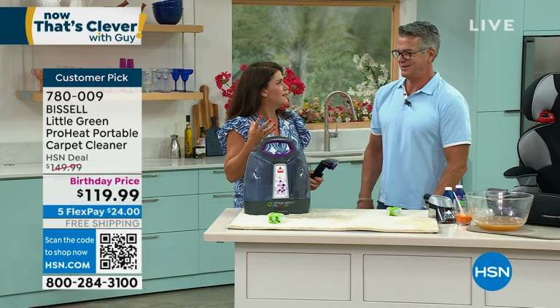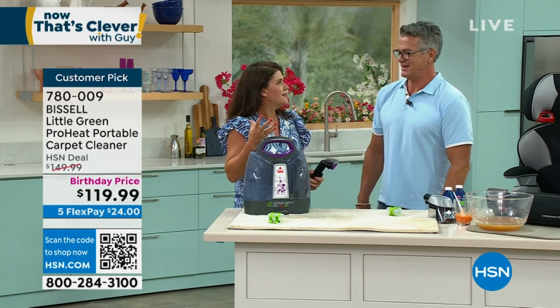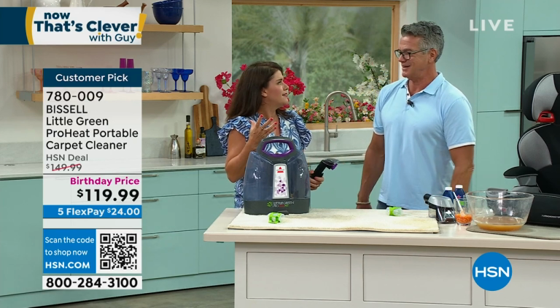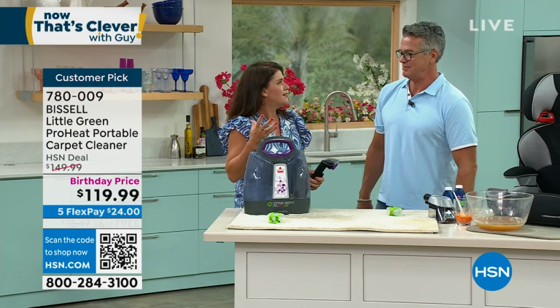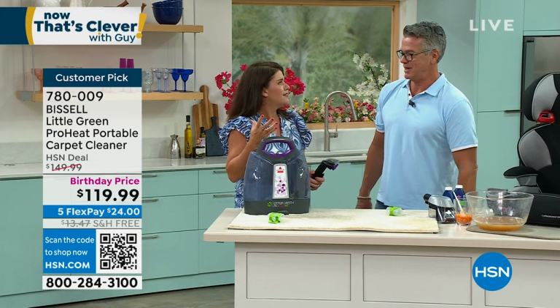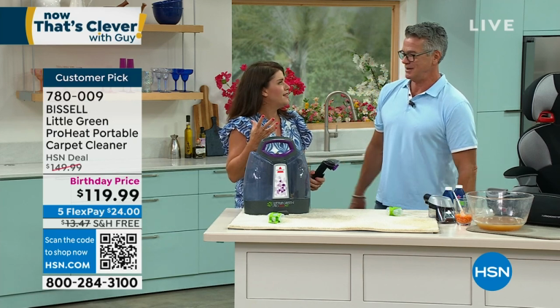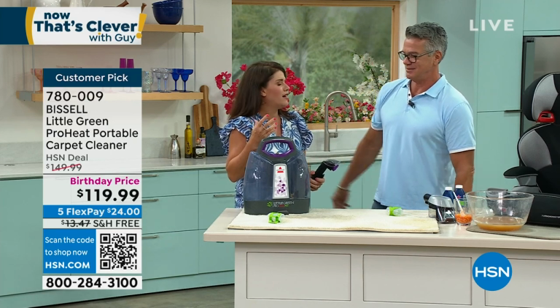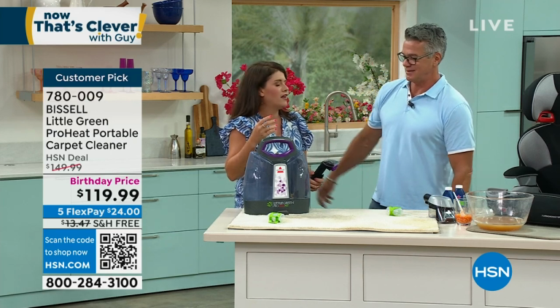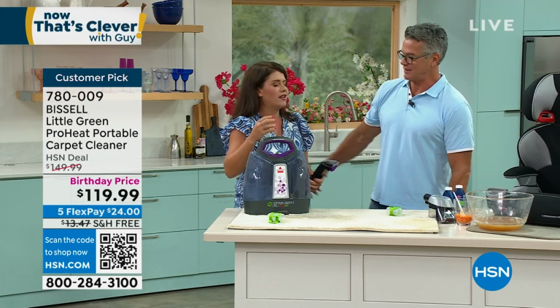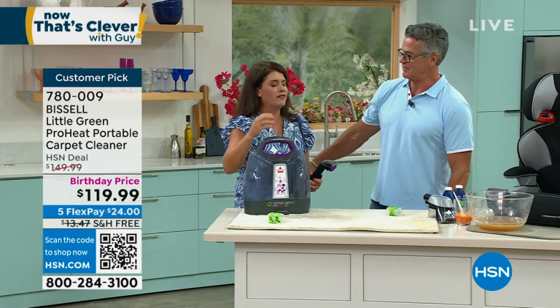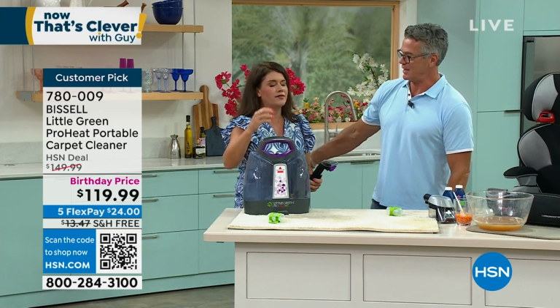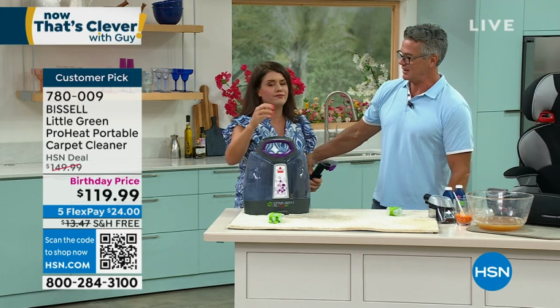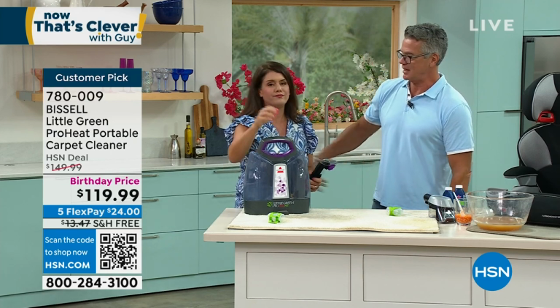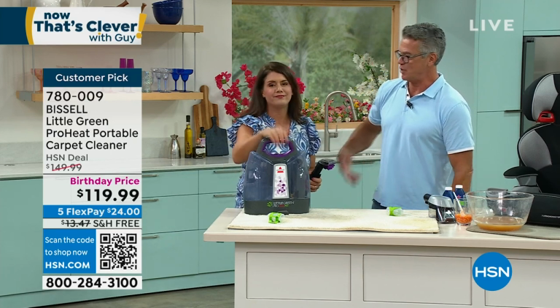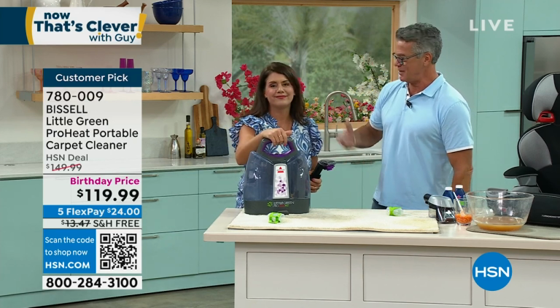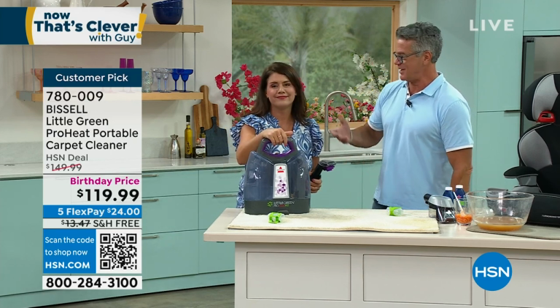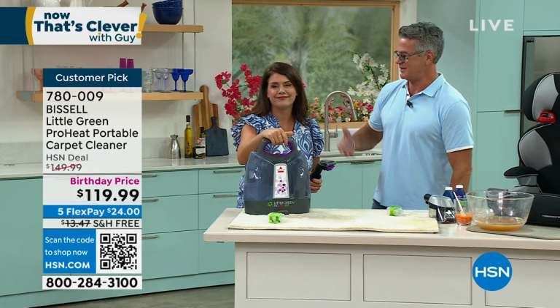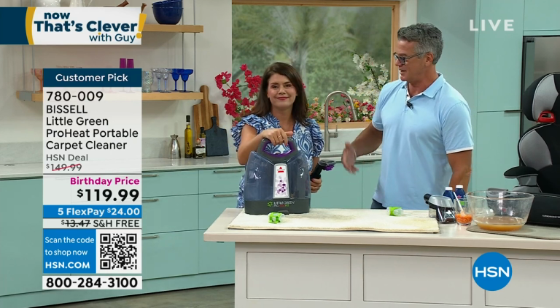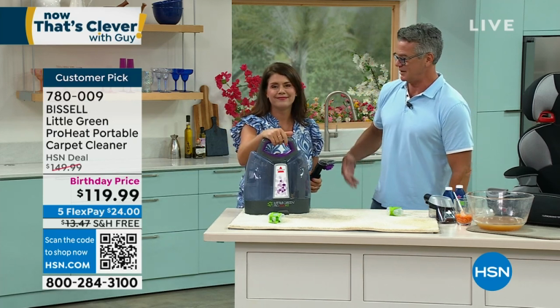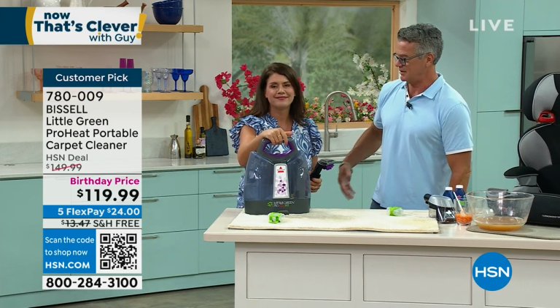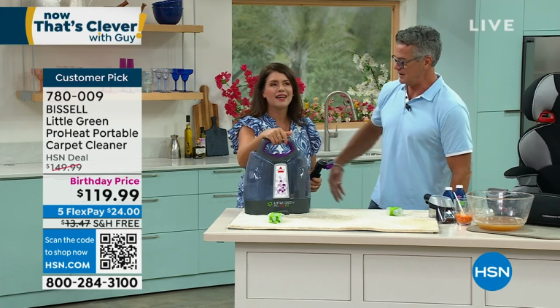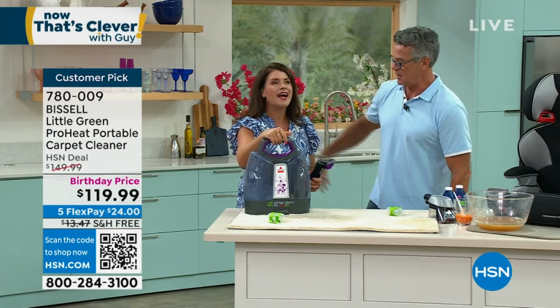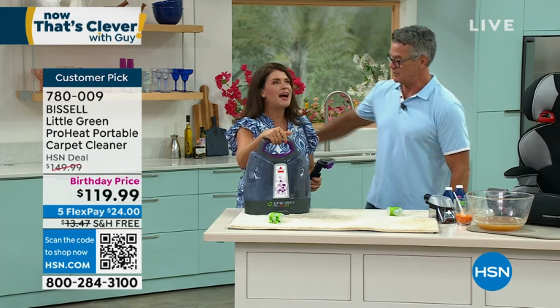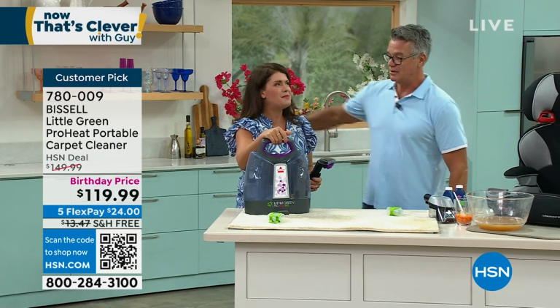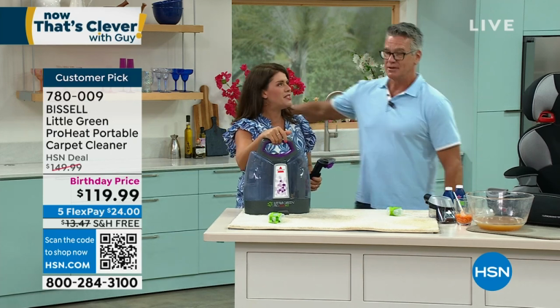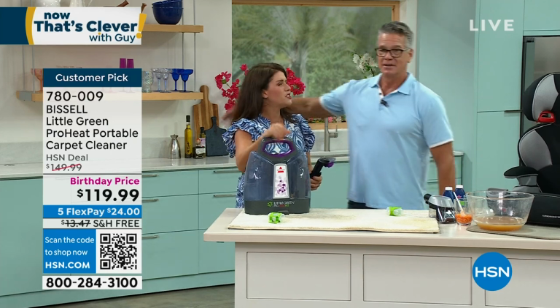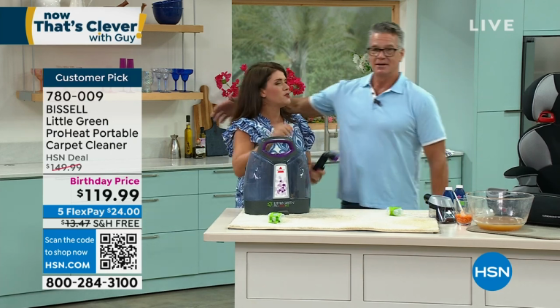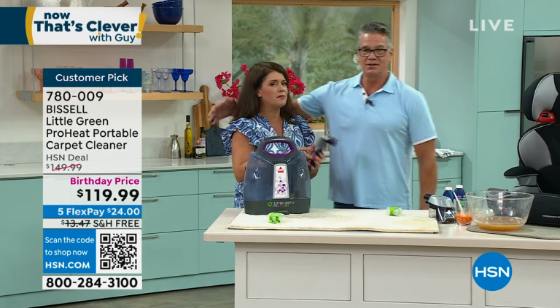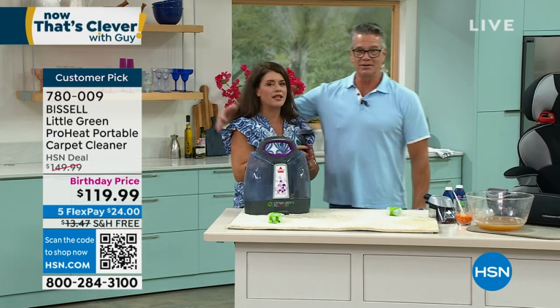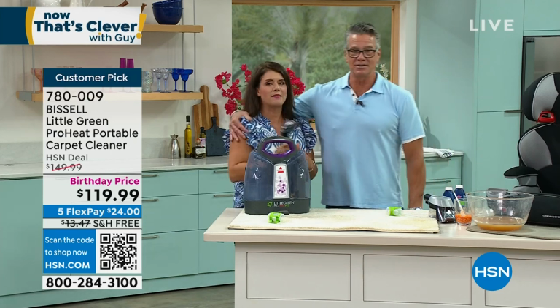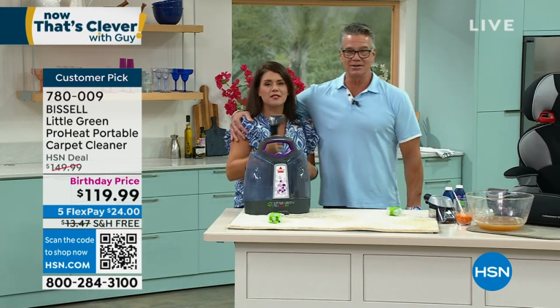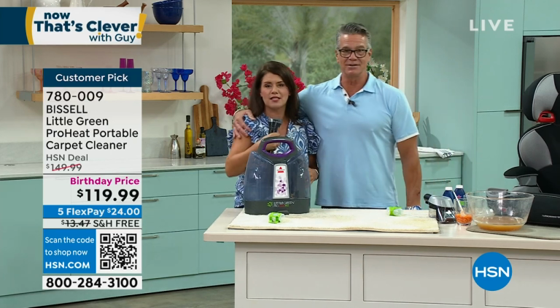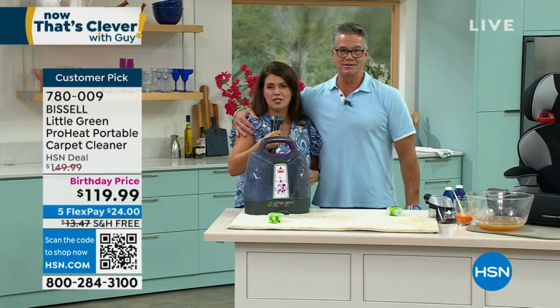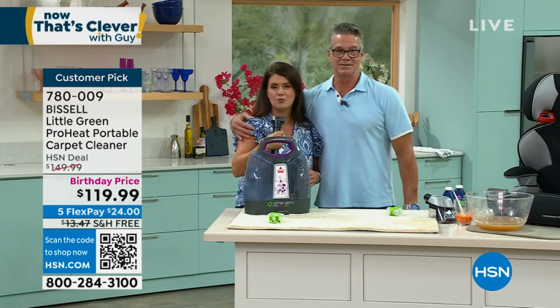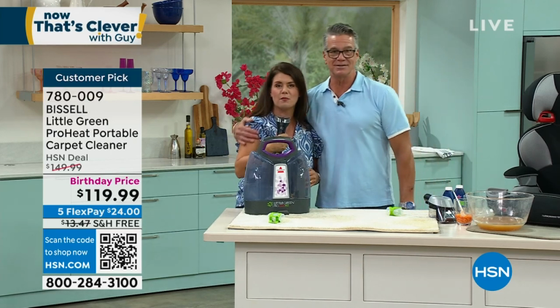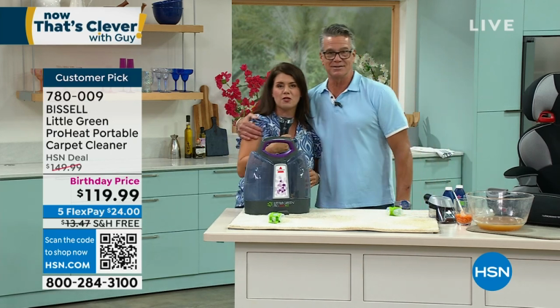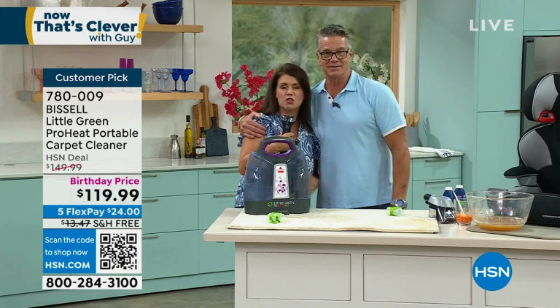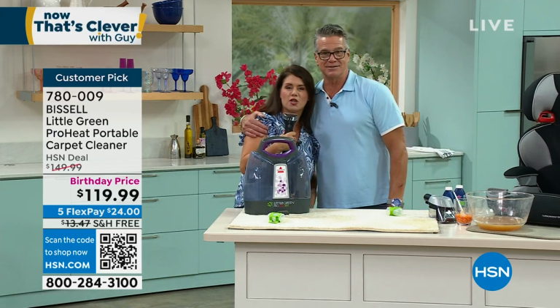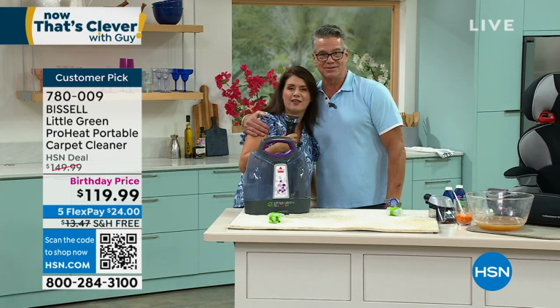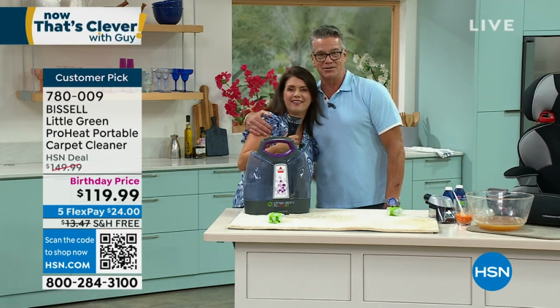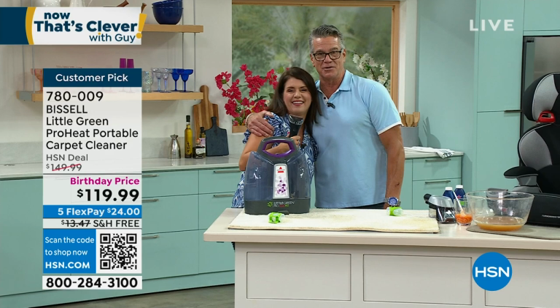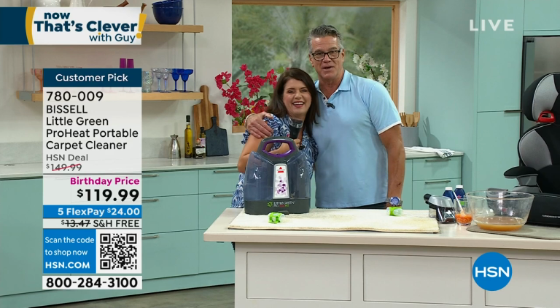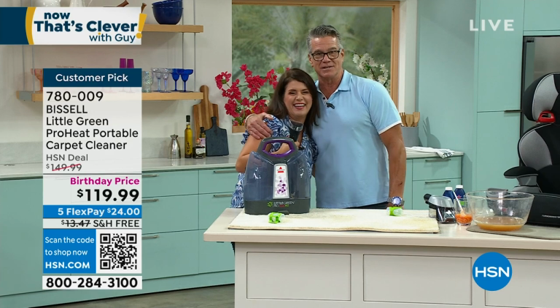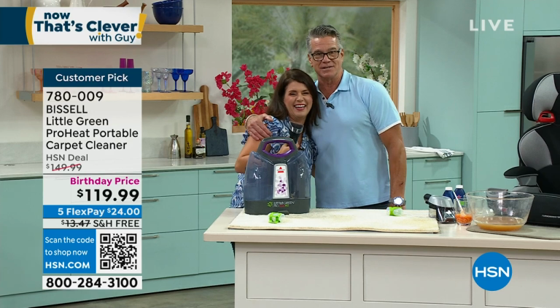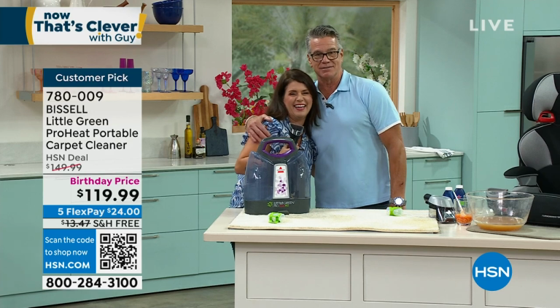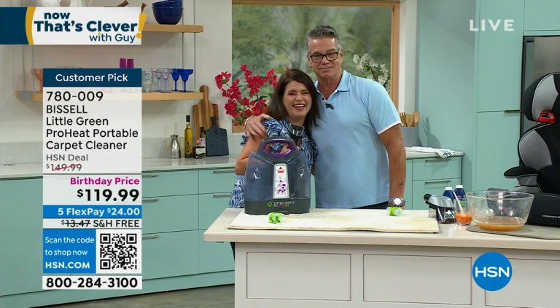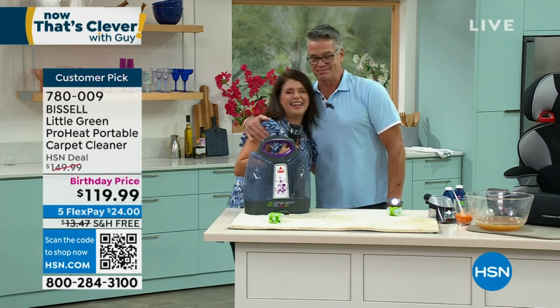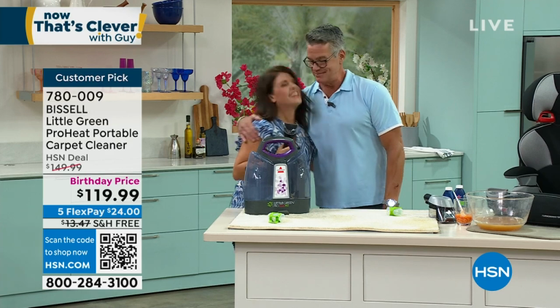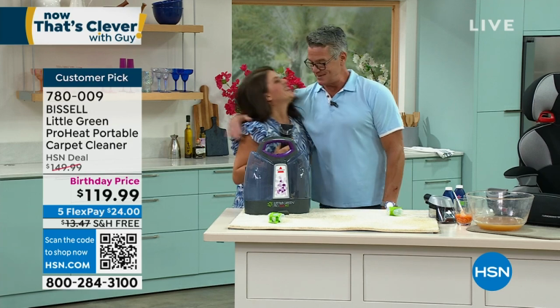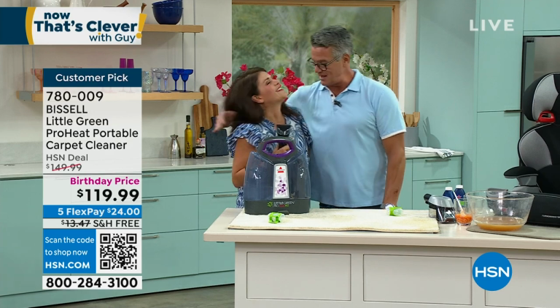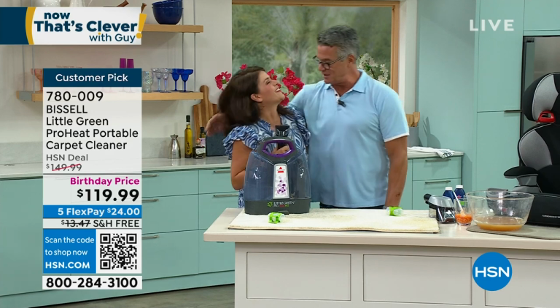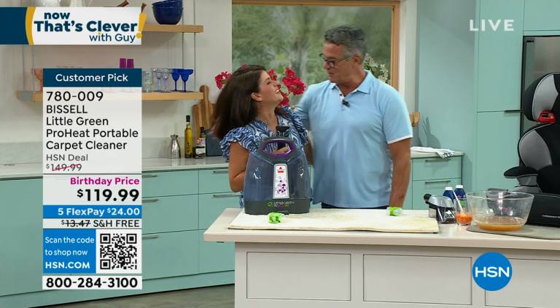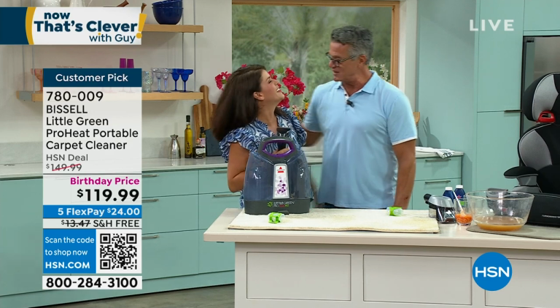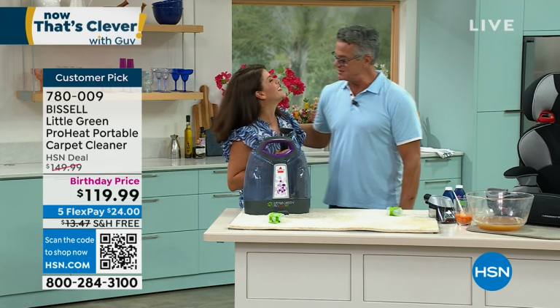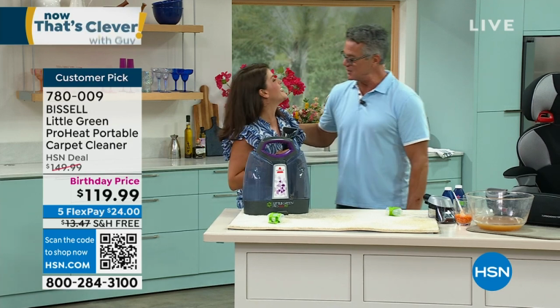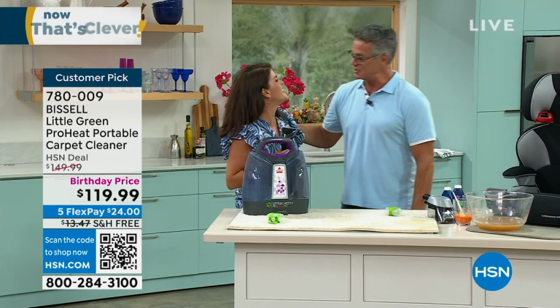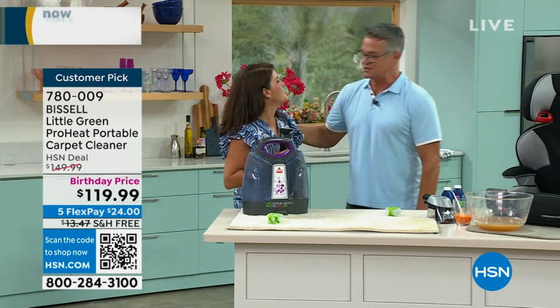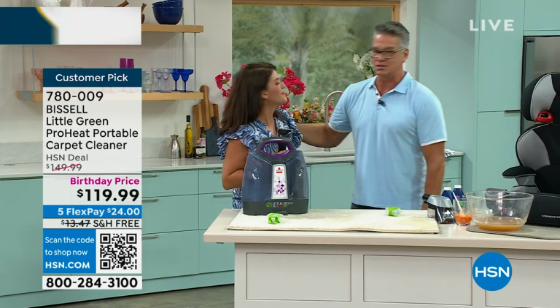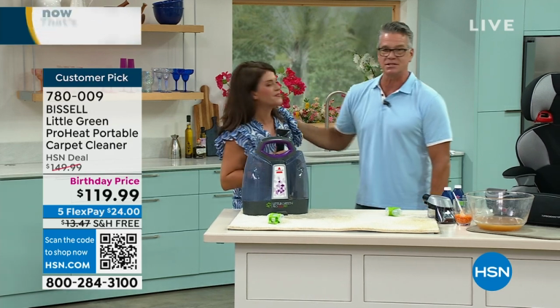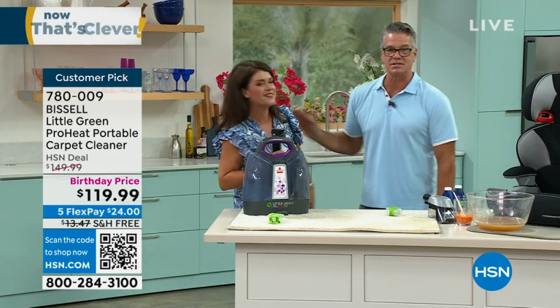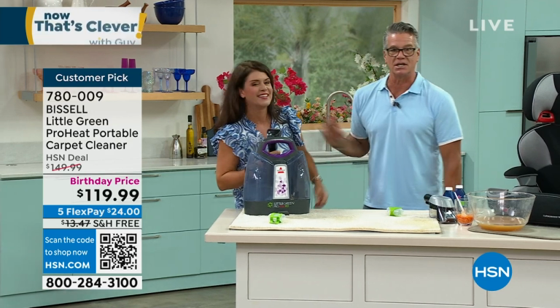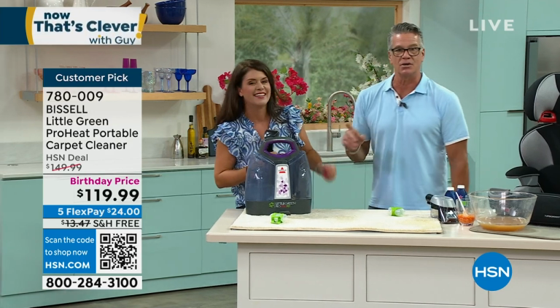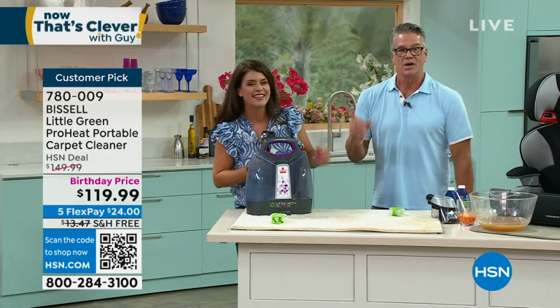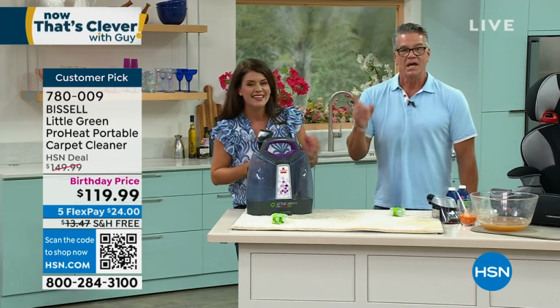Are you kidding me? I love it. I'd wear that like a cologne. Me too. I'm just gonna spray my shirt. You're amazing. Thank you, my dear. It's good to see you.